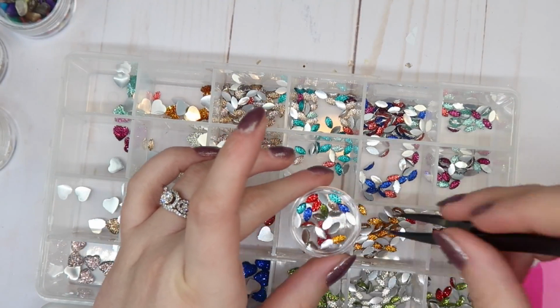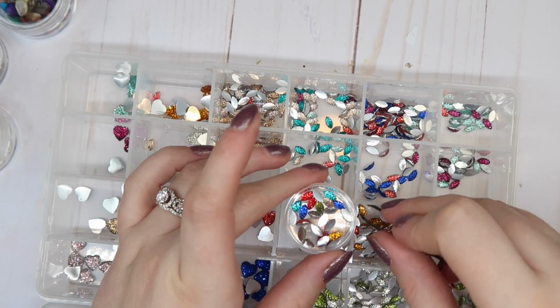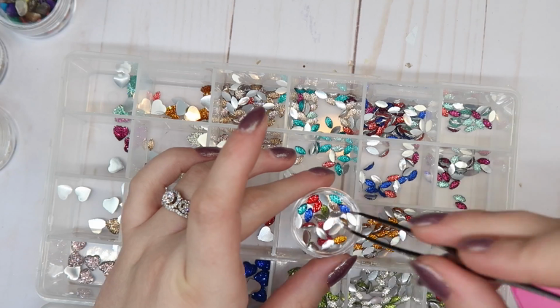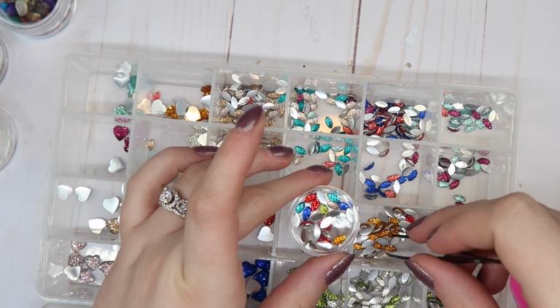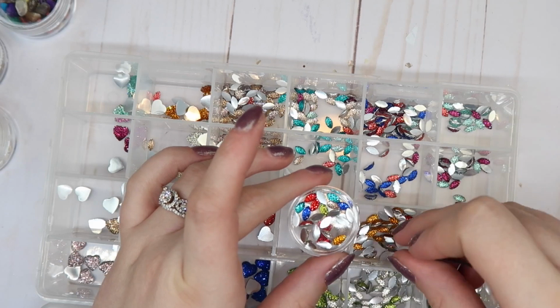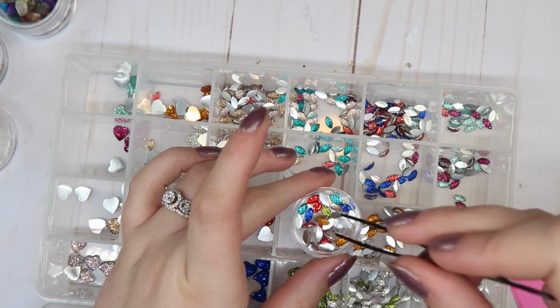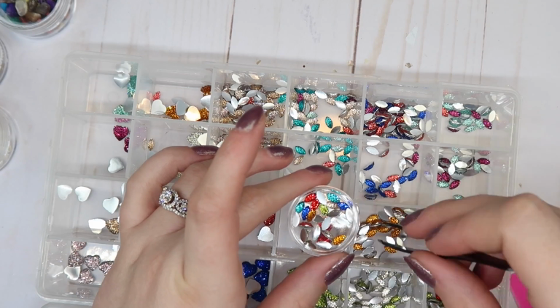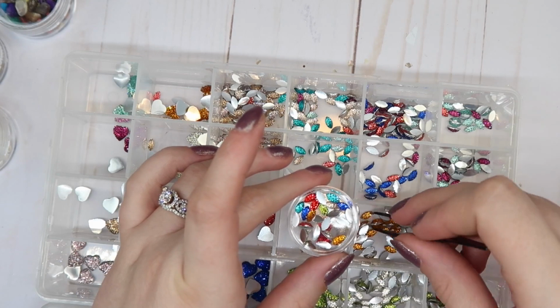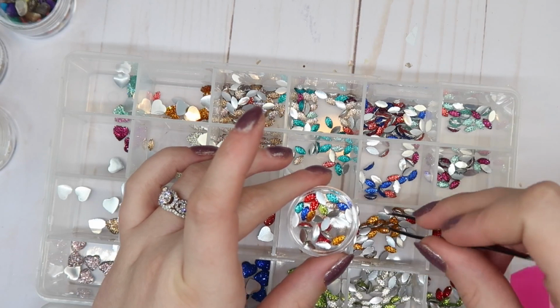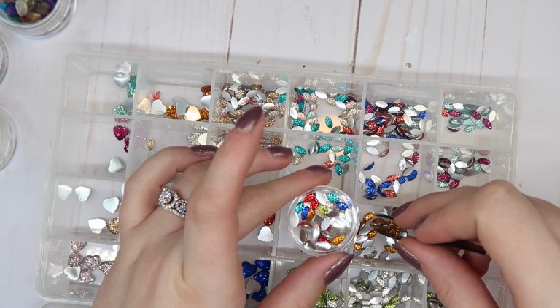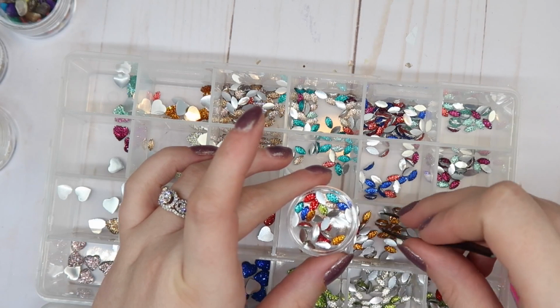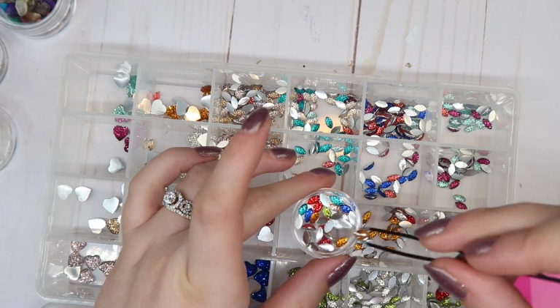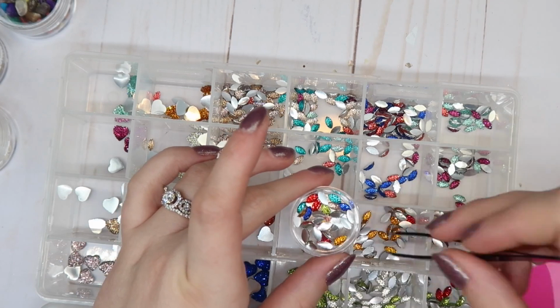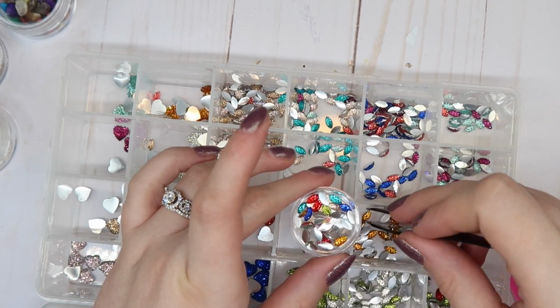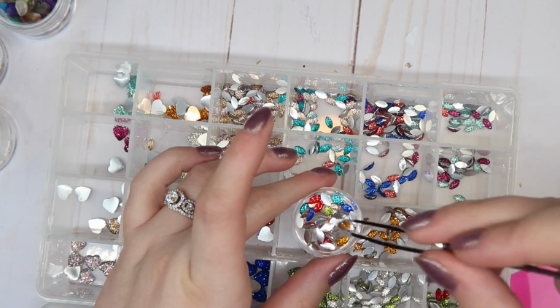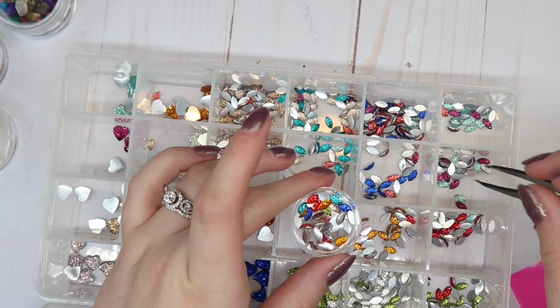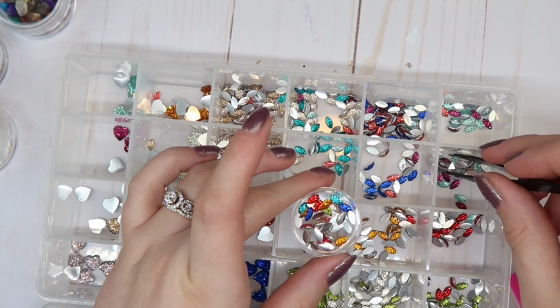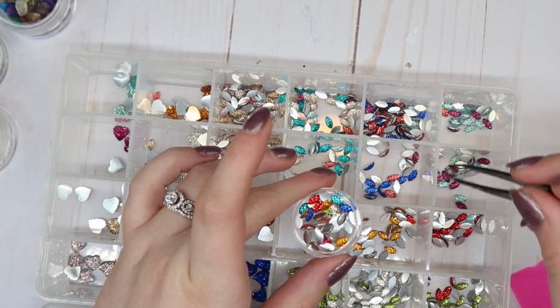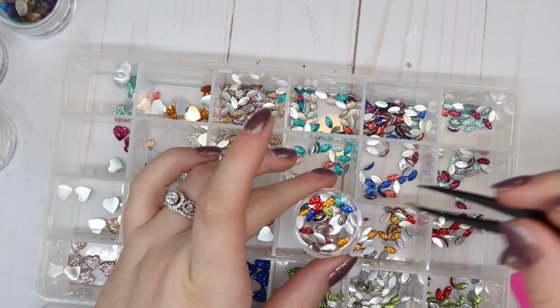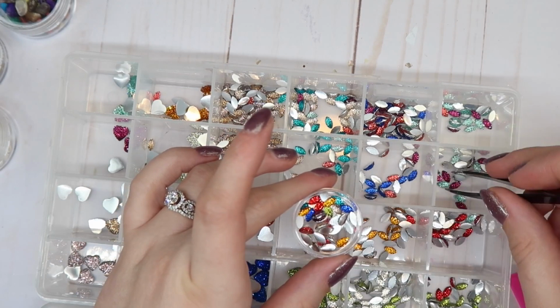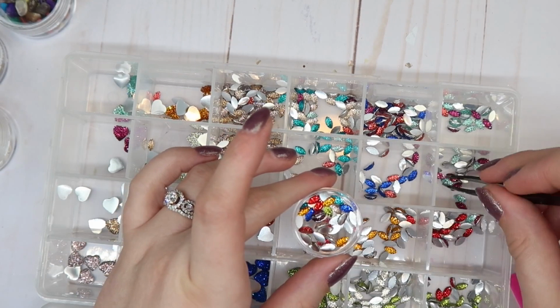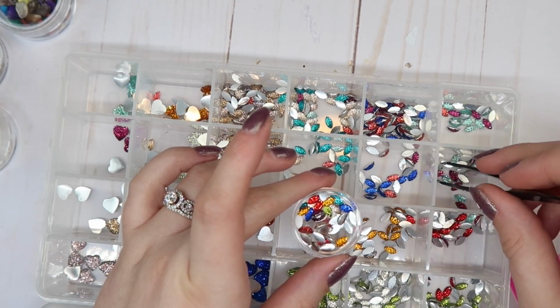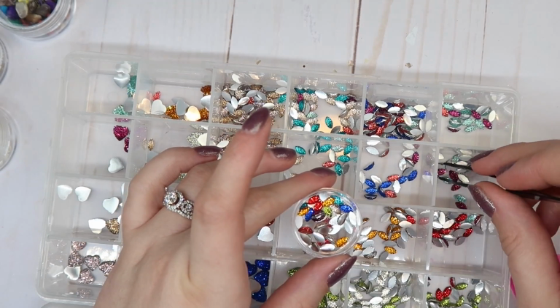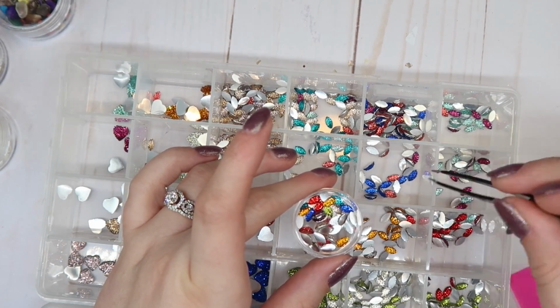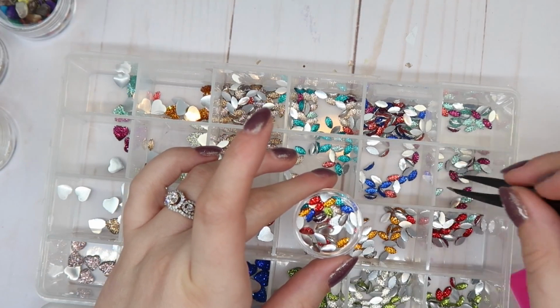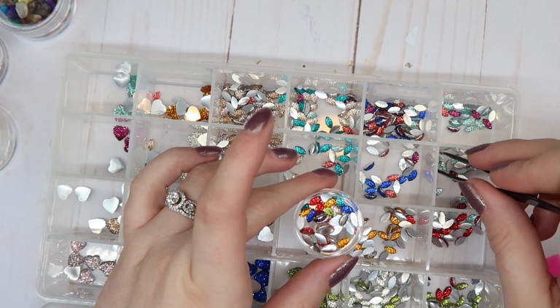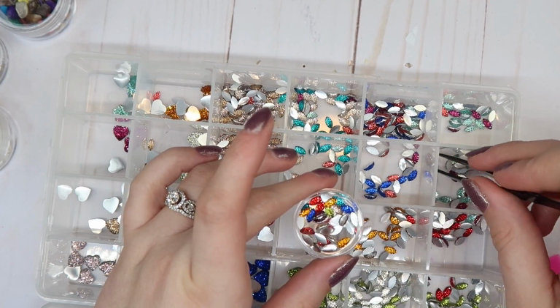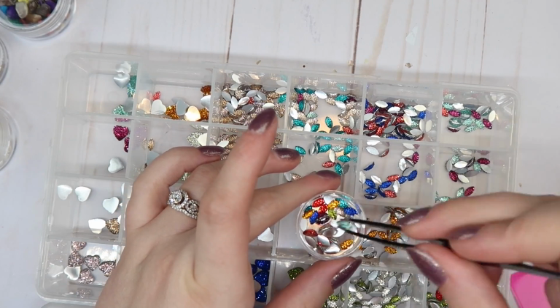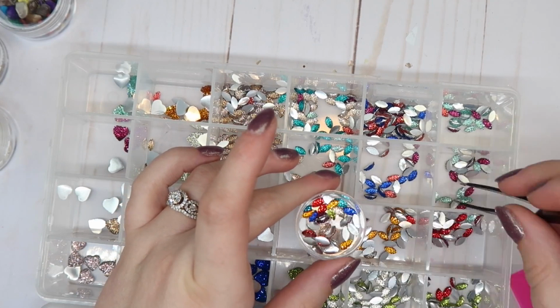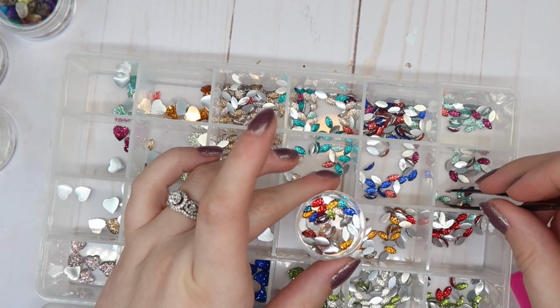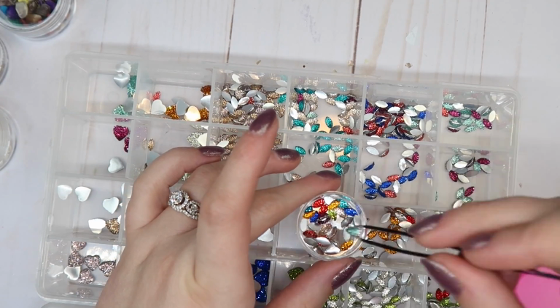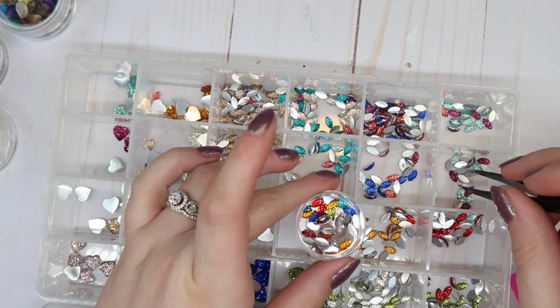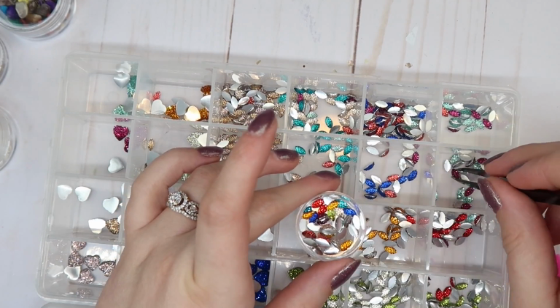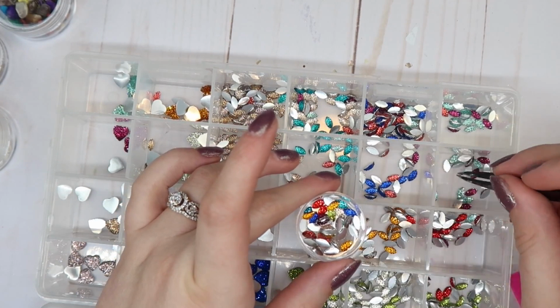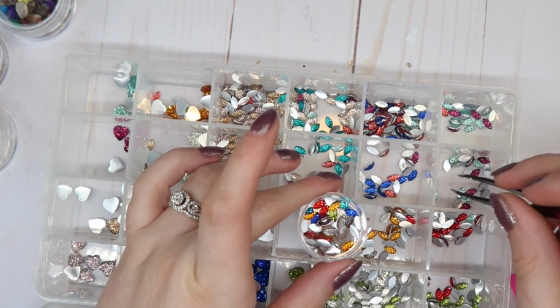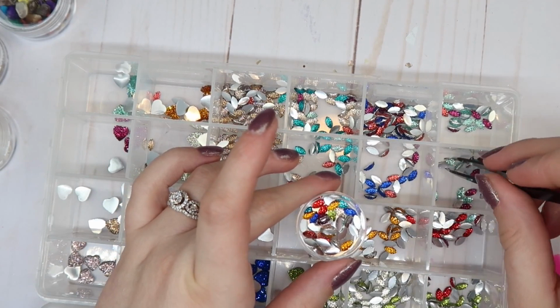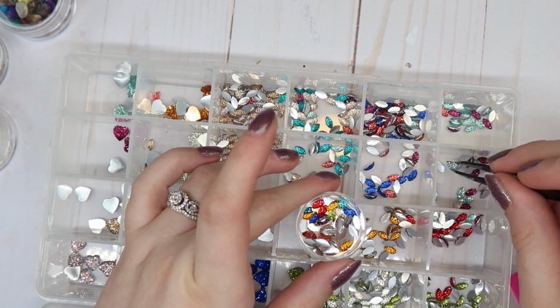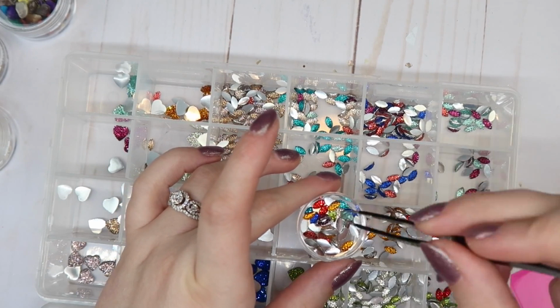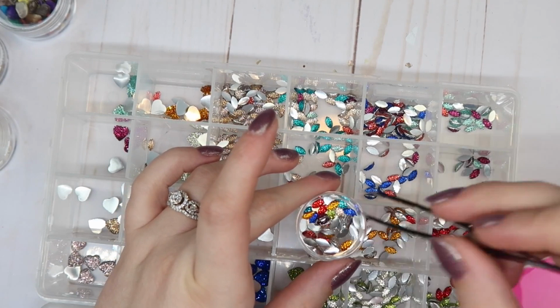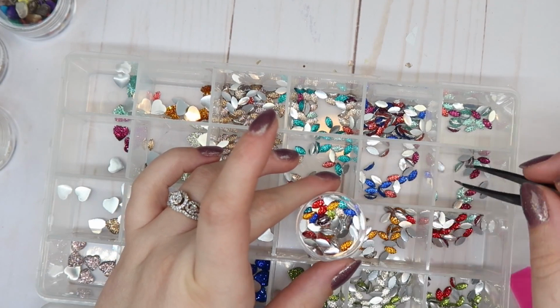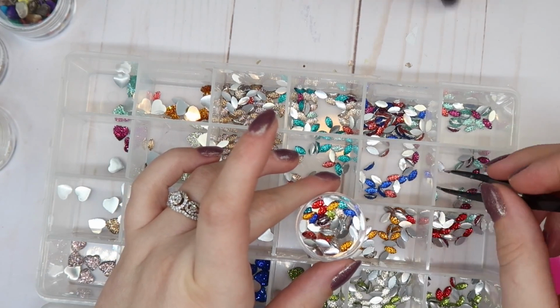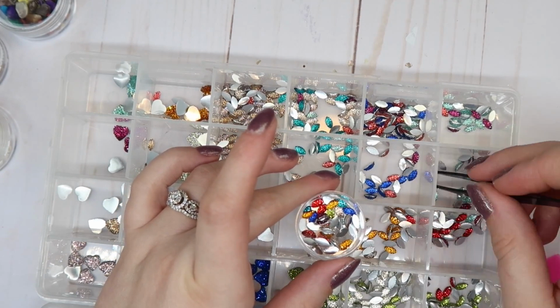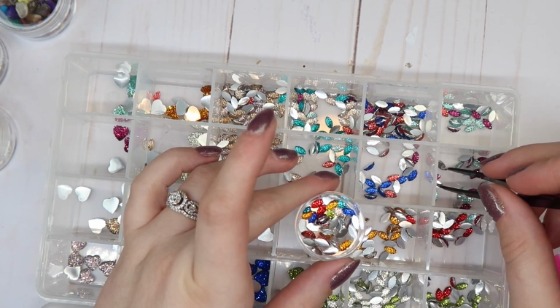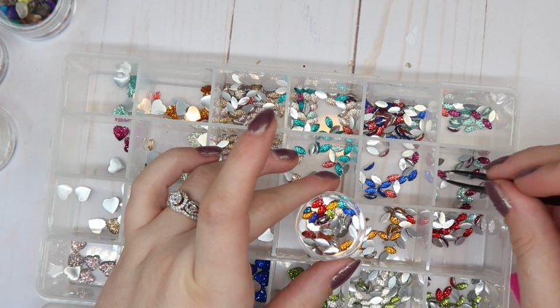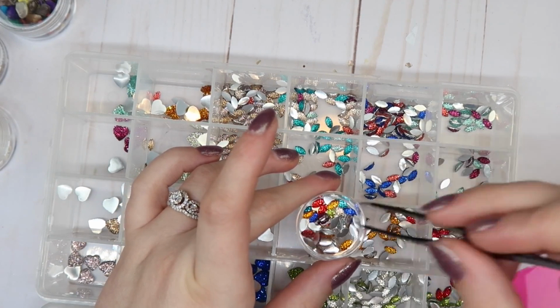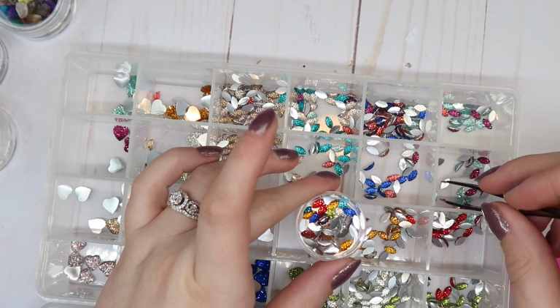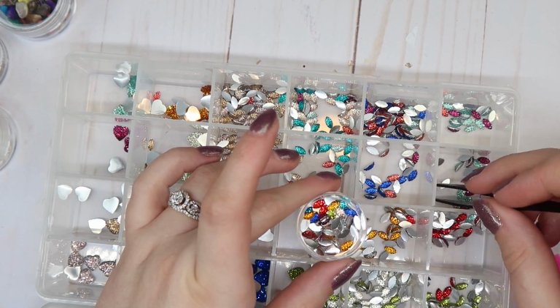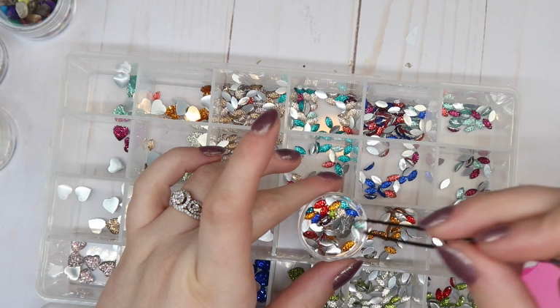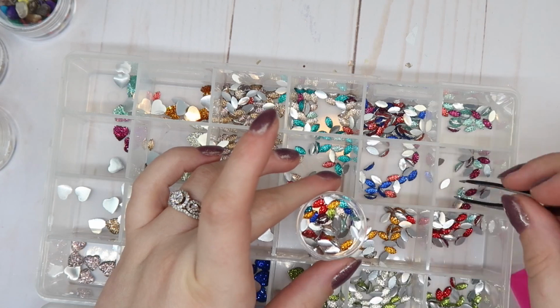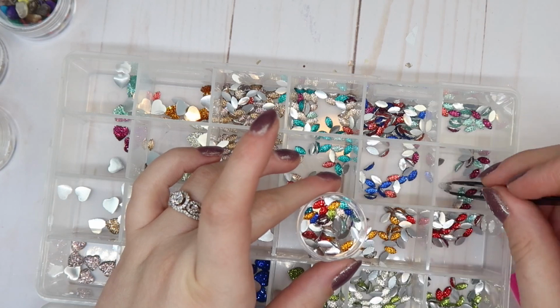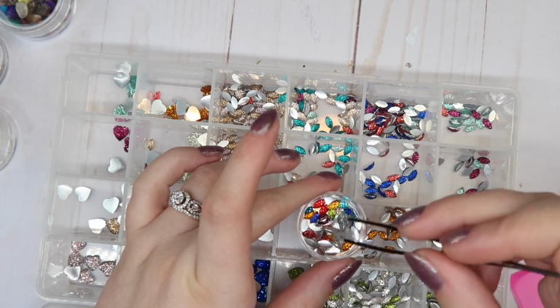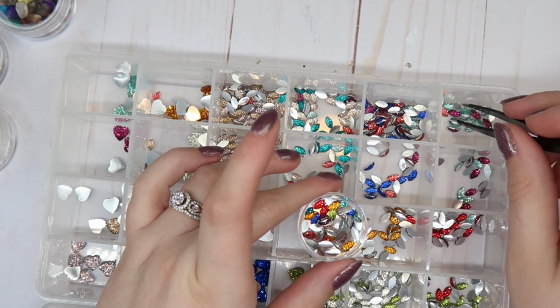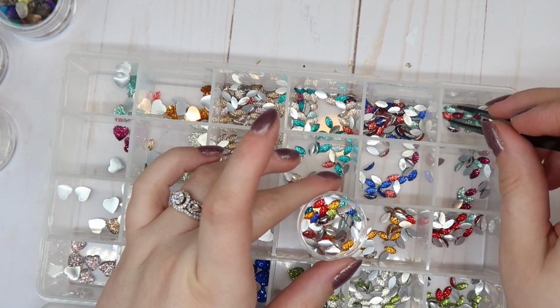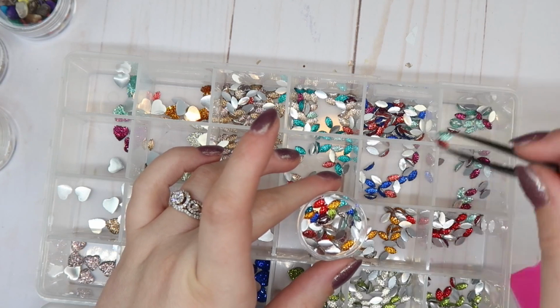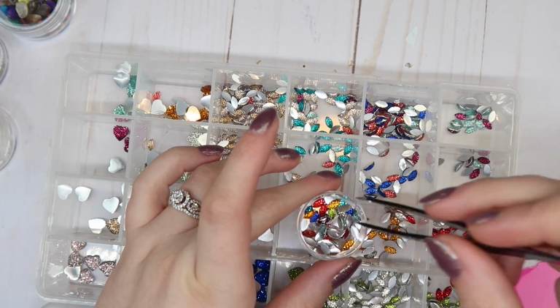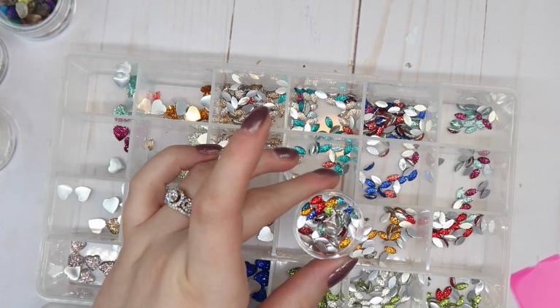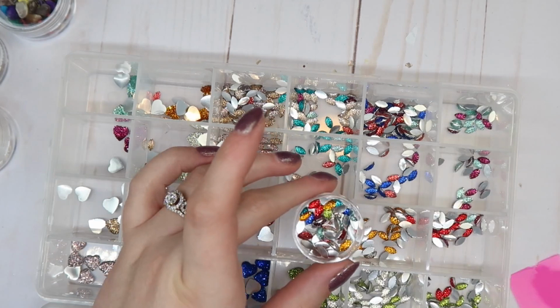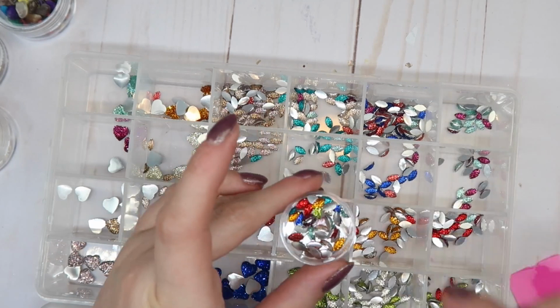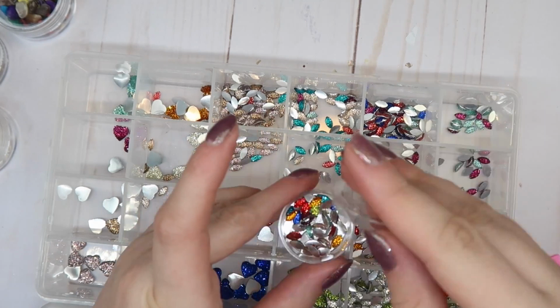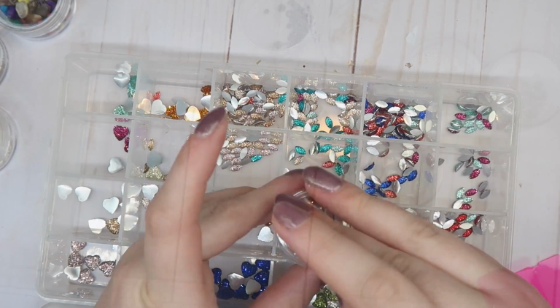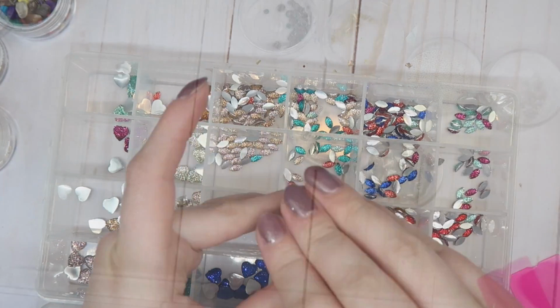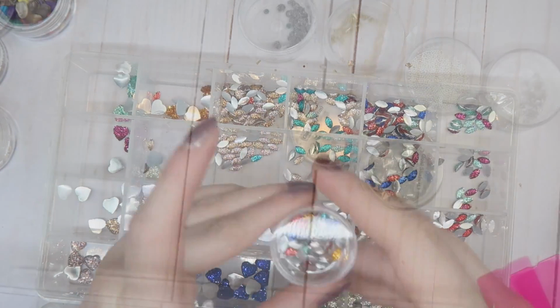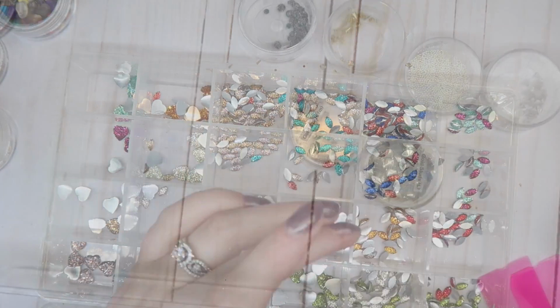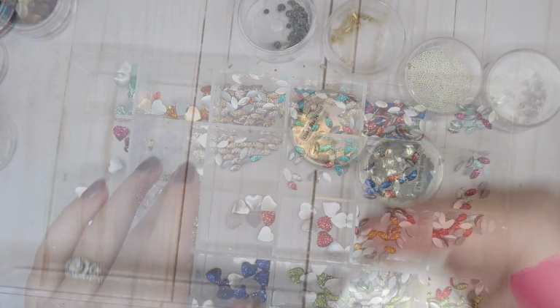Now that I'm watching this video back I'm actually kicking myself for getting rid of some of these because they're going to be perfect for Christmas light nails.